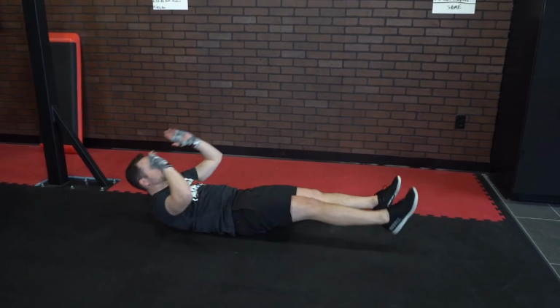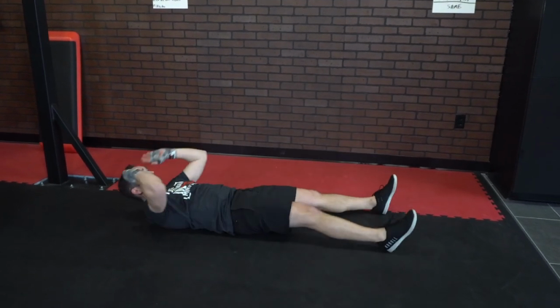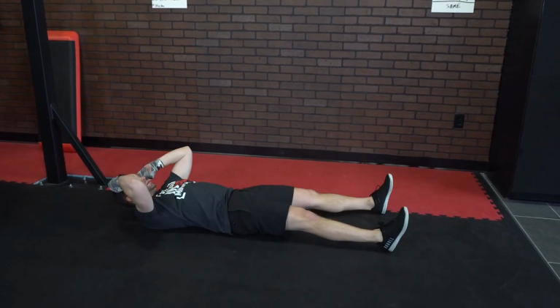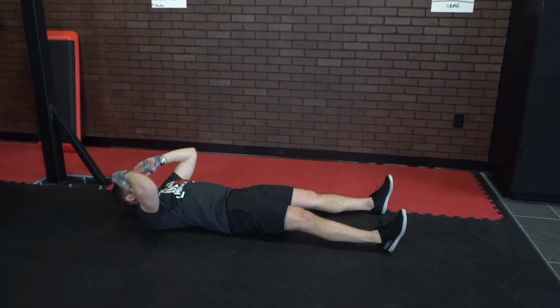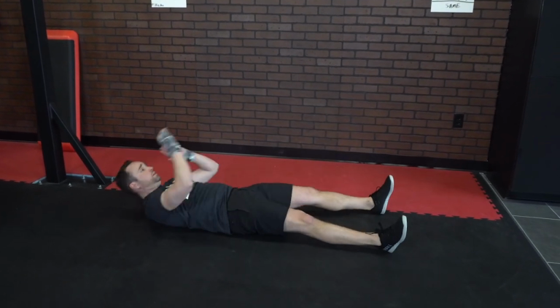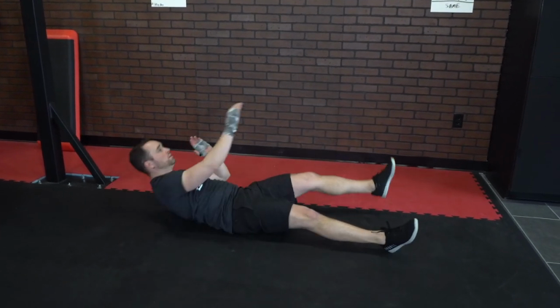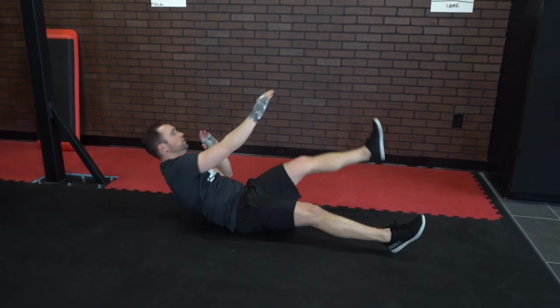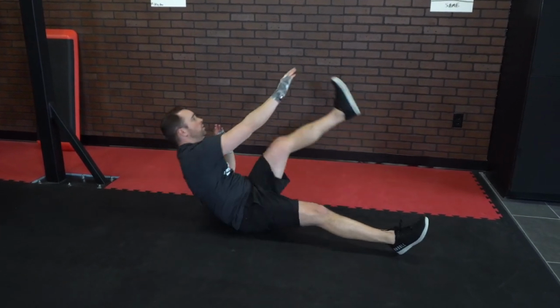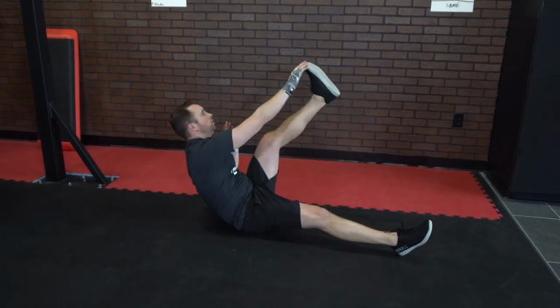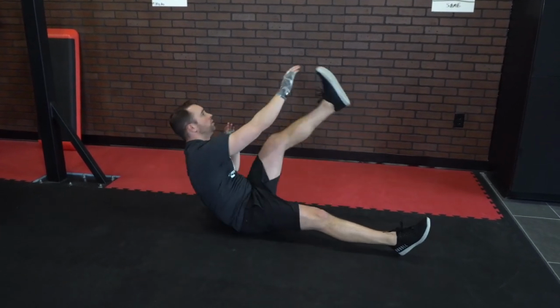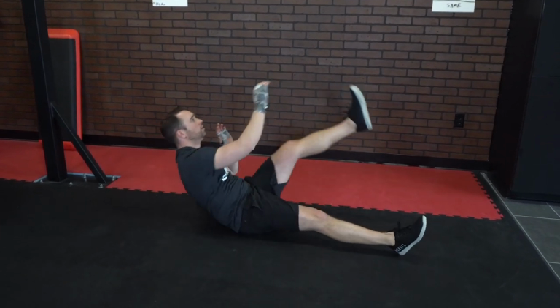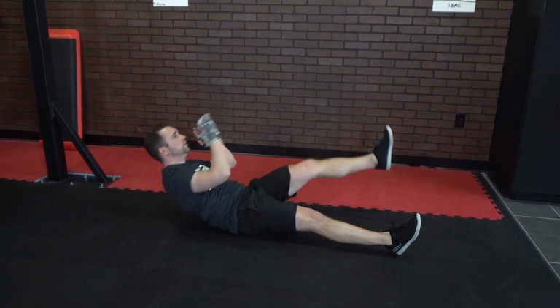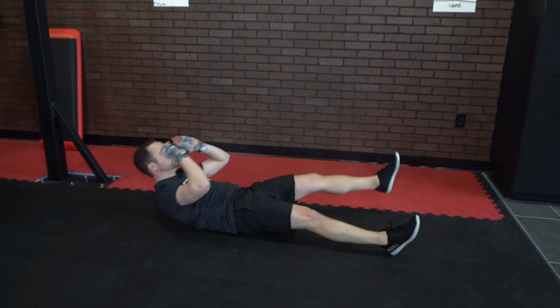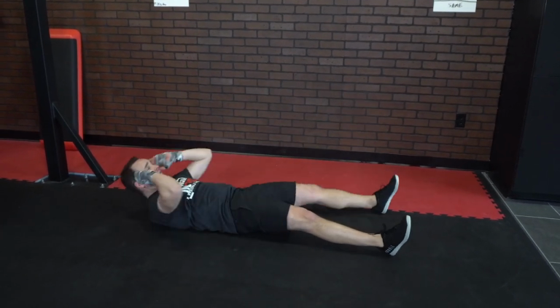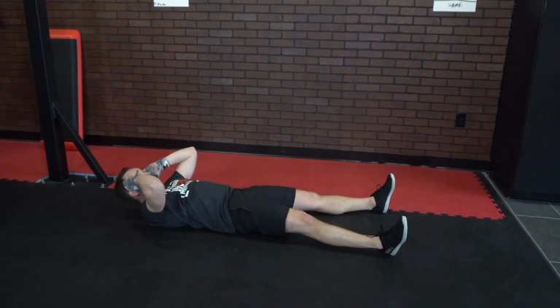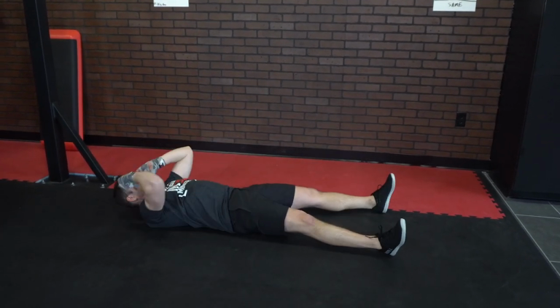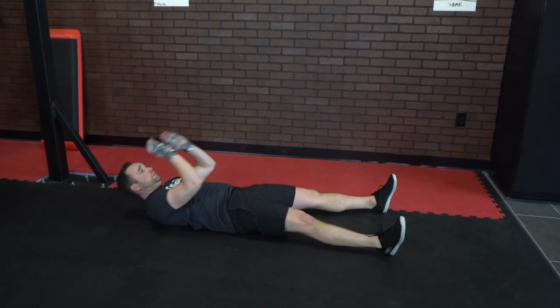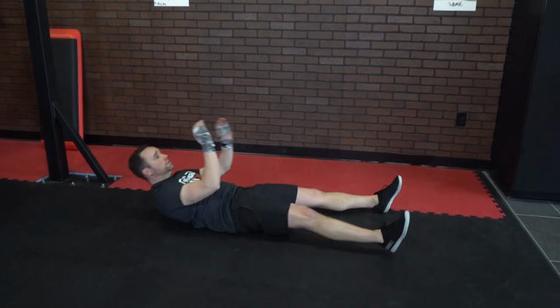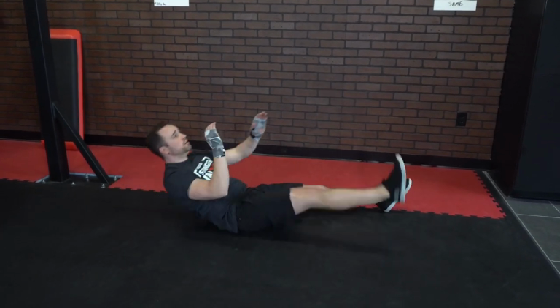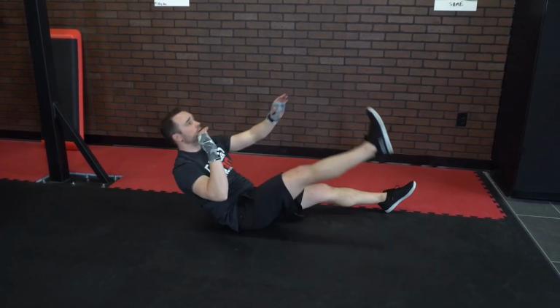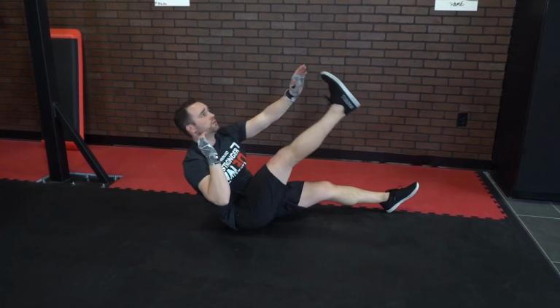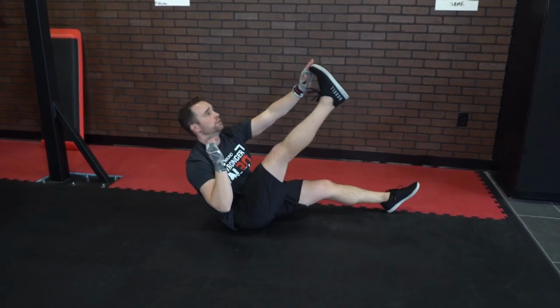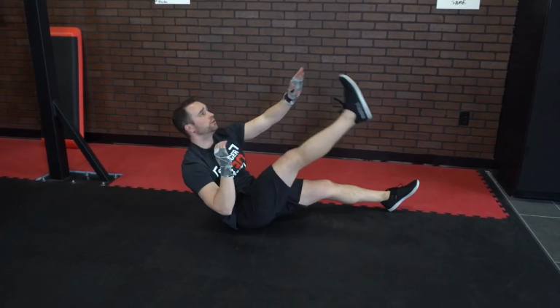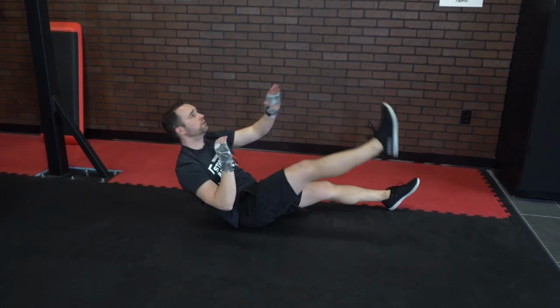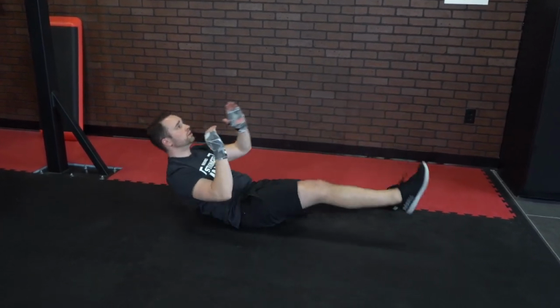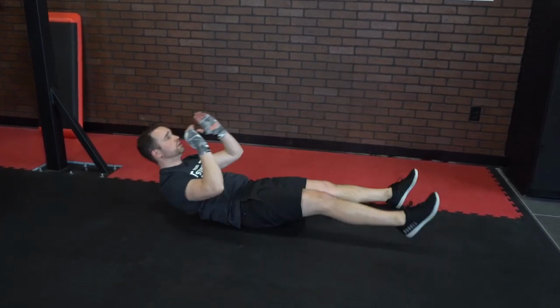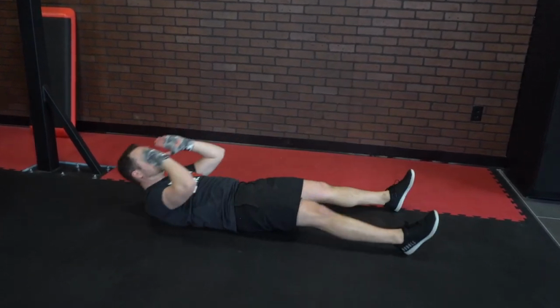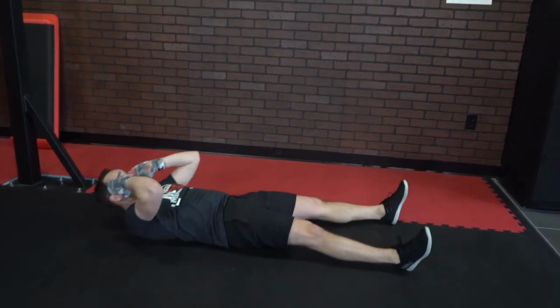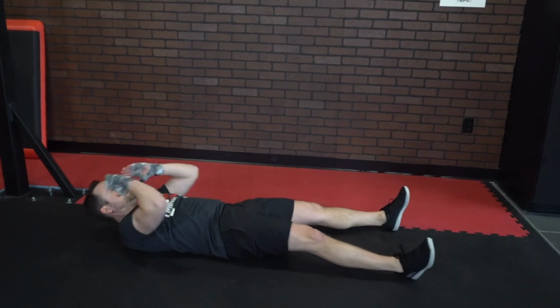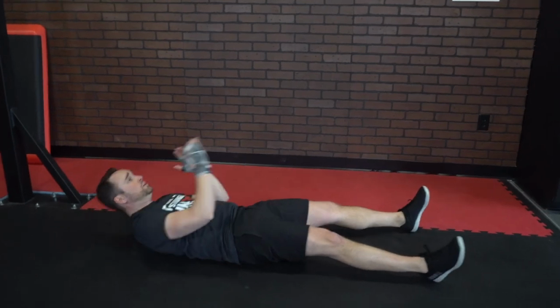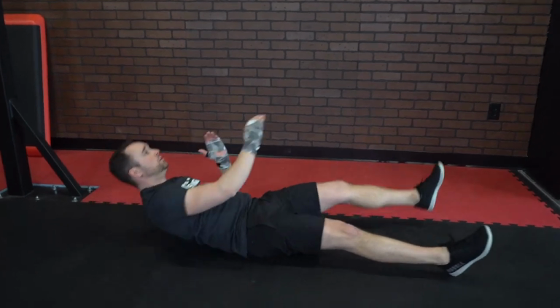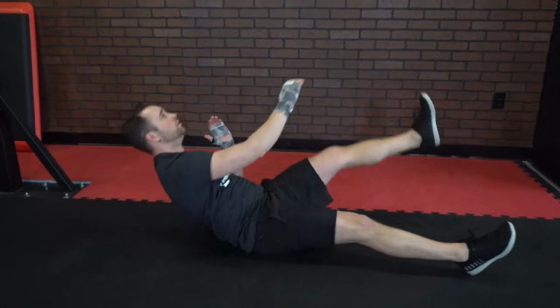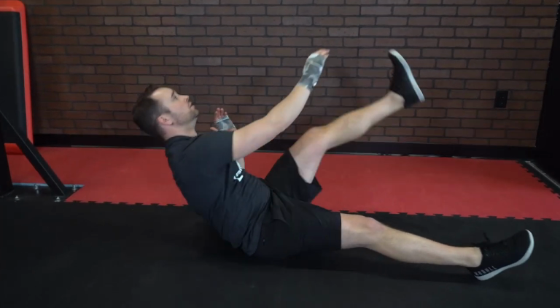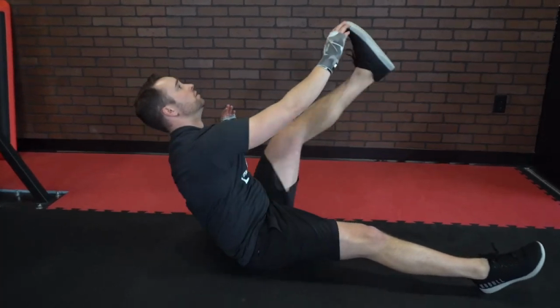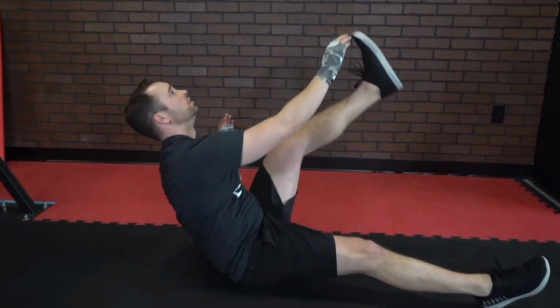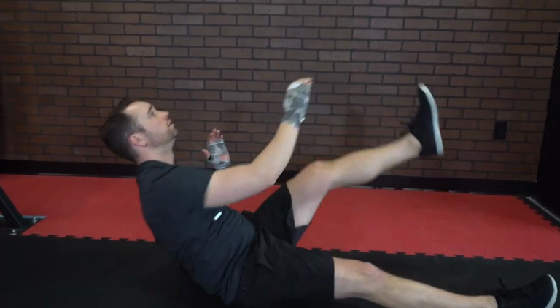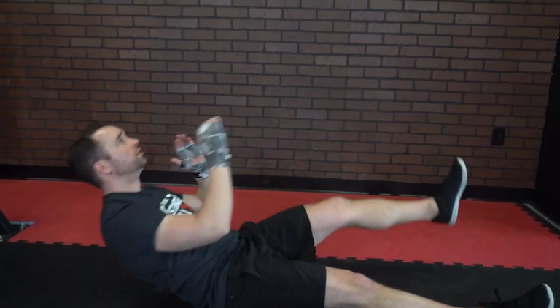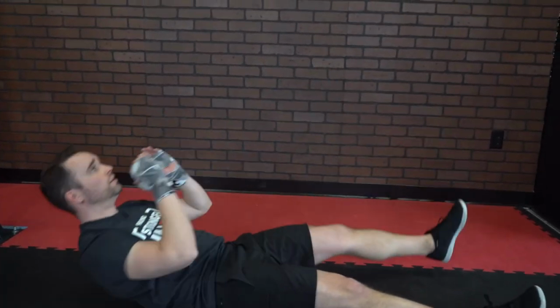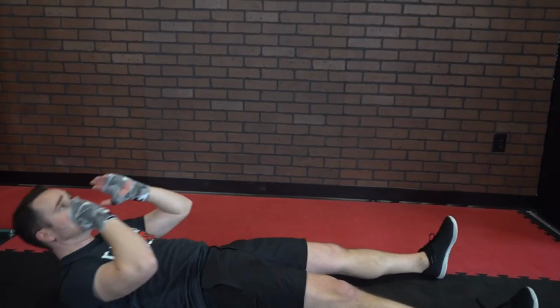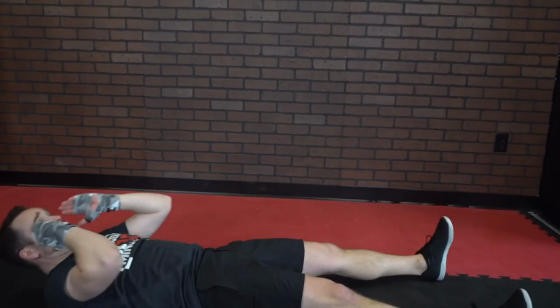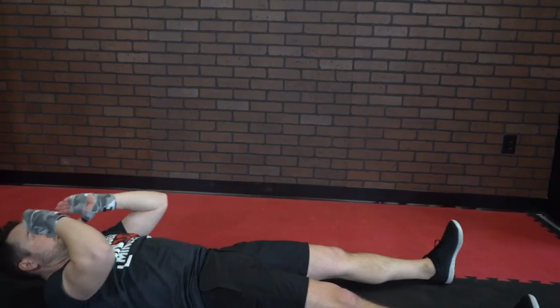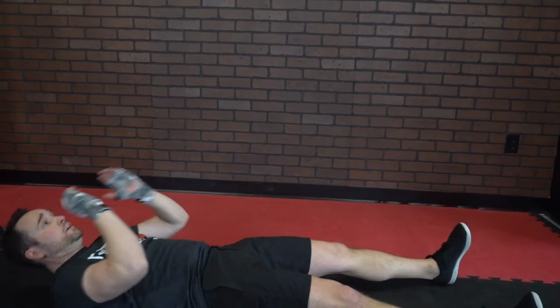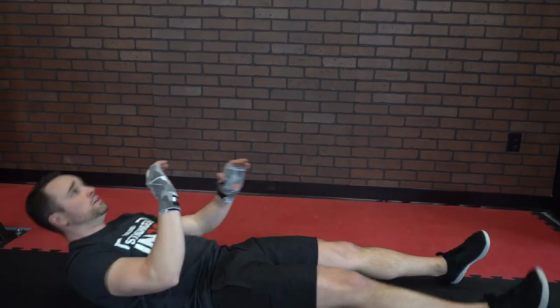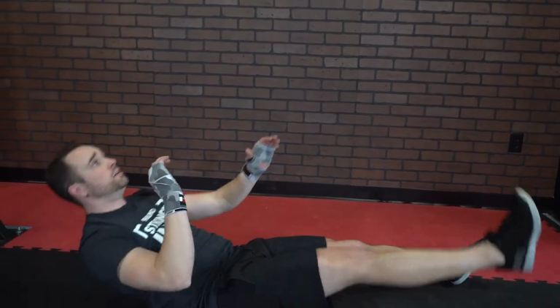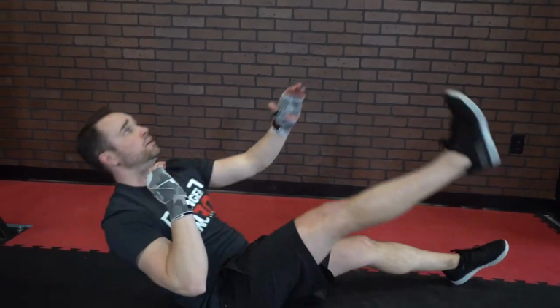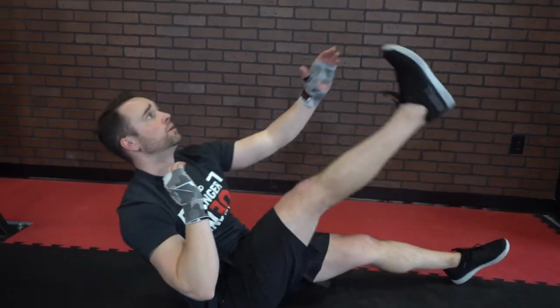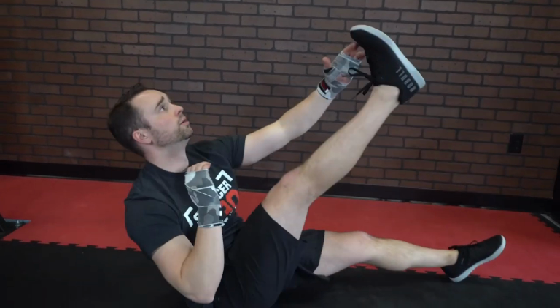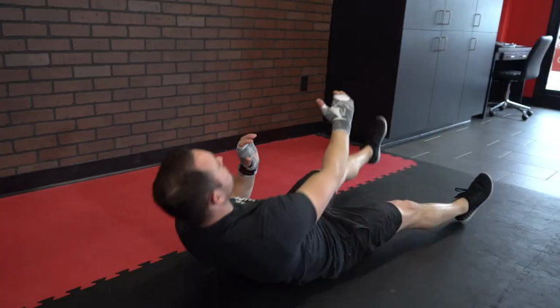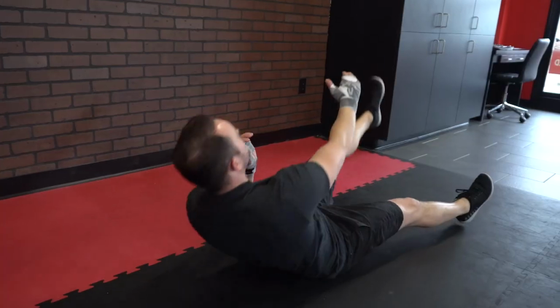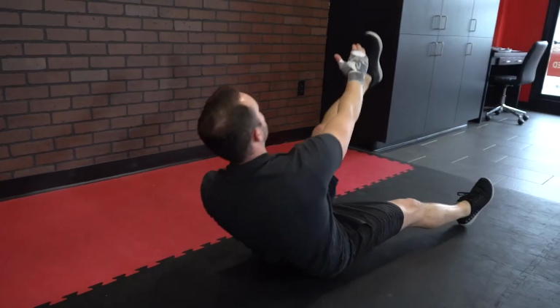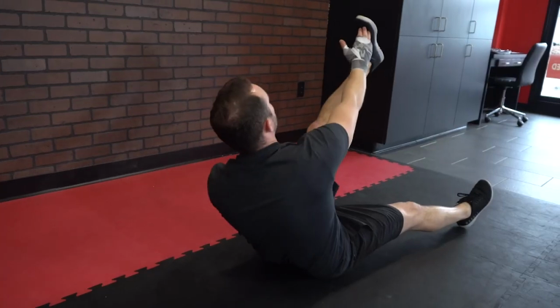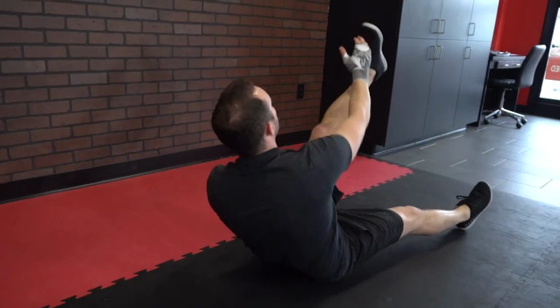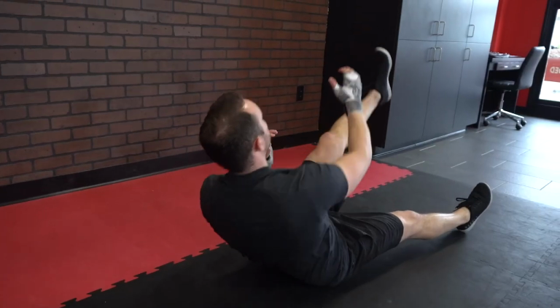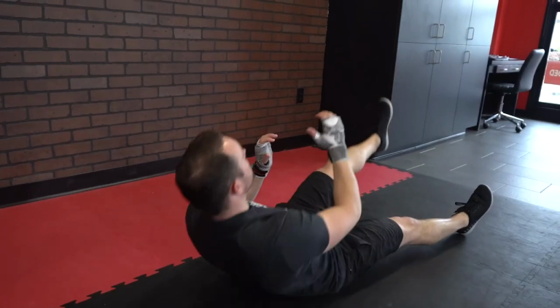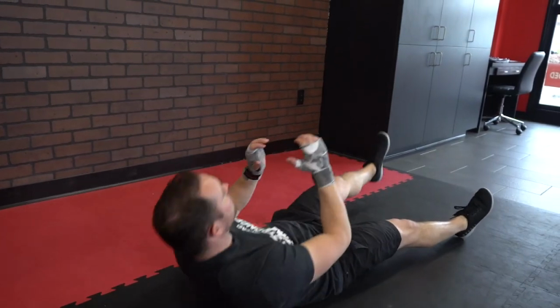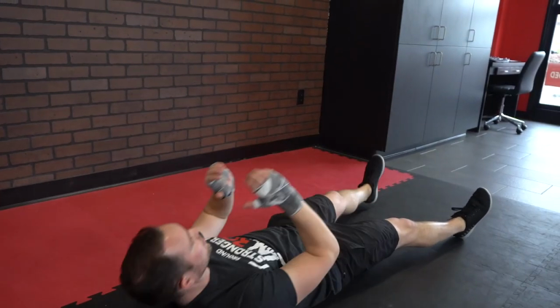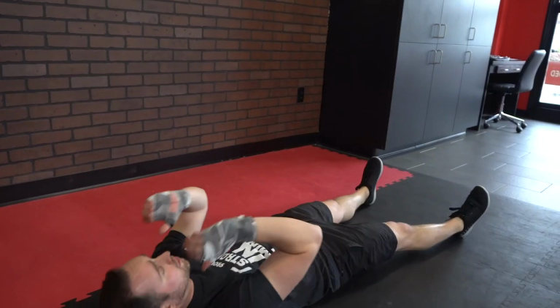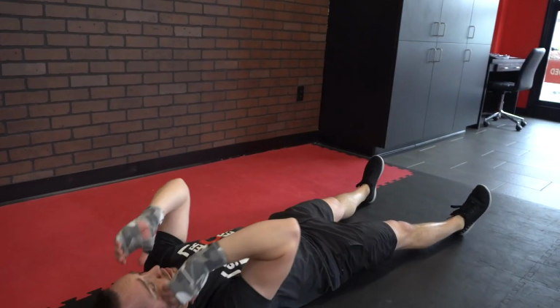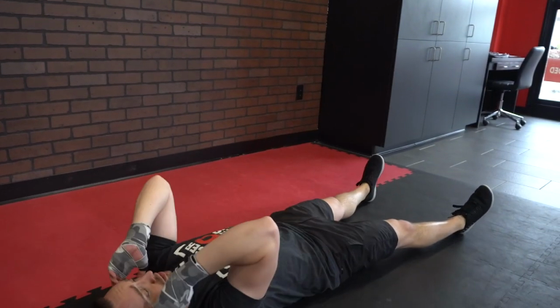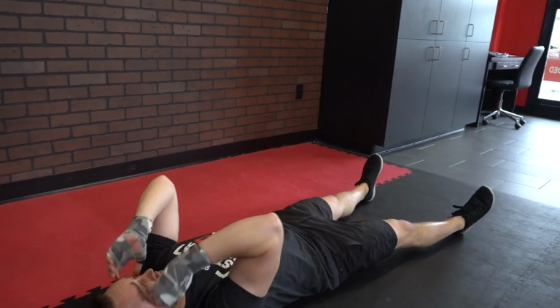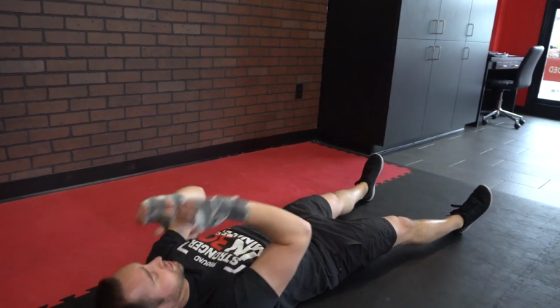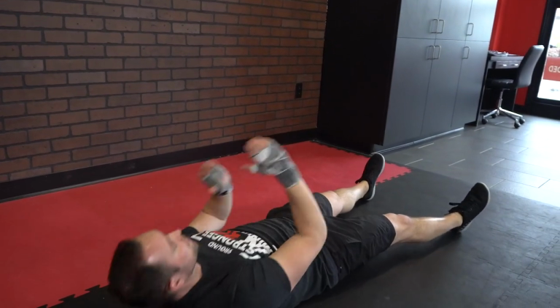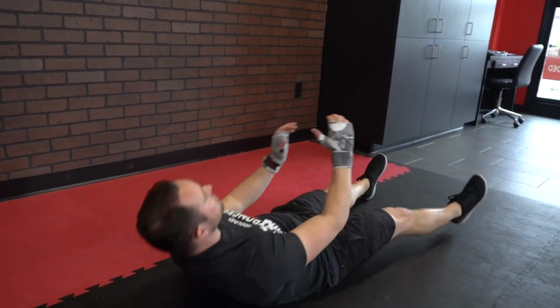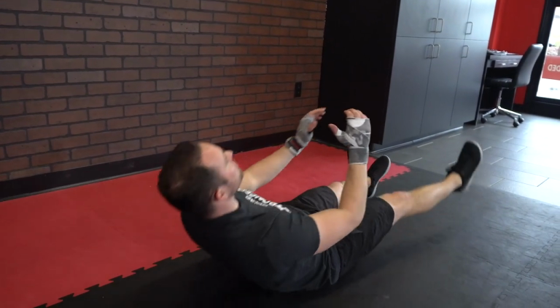That's one rep. You're going to continuously go alternating hands, reaching for the opposite foot, doing as many as you can for the whole three-minute round.